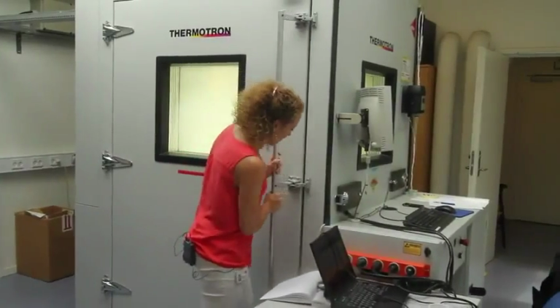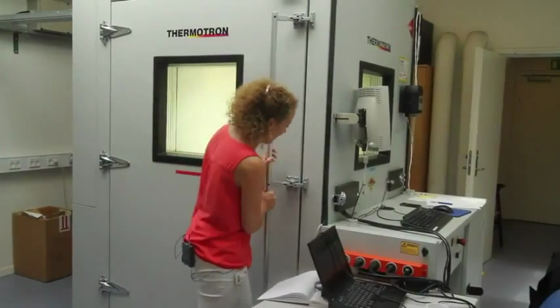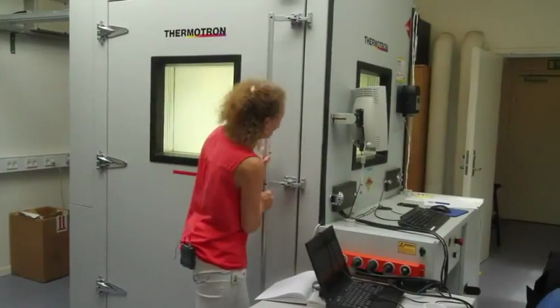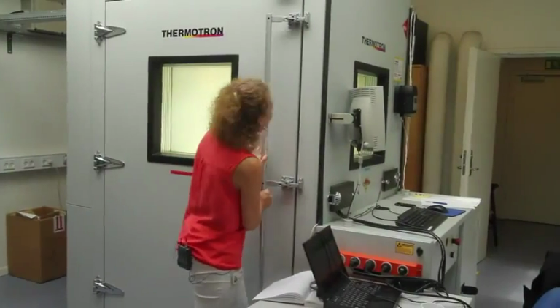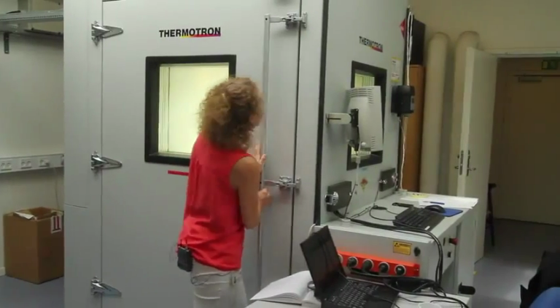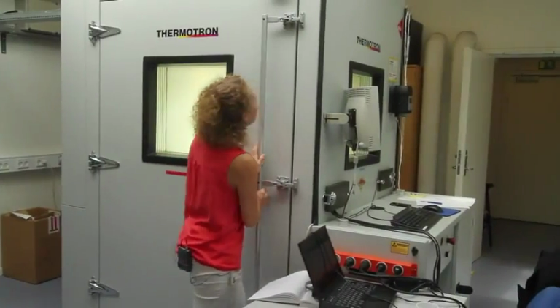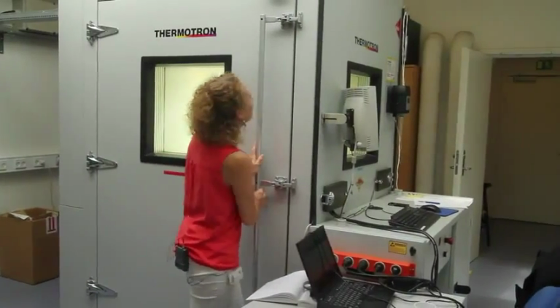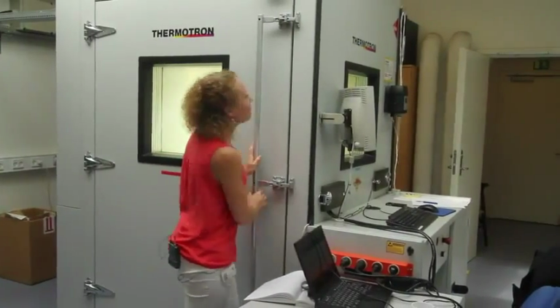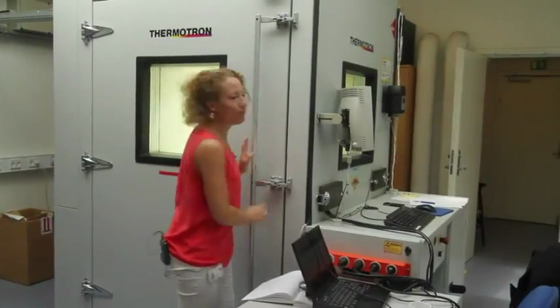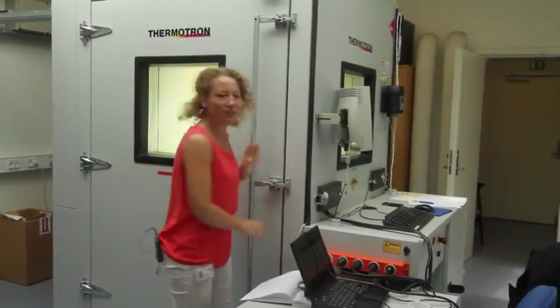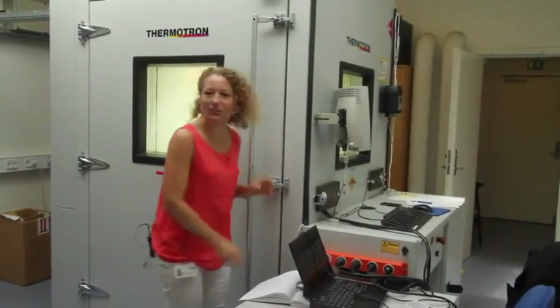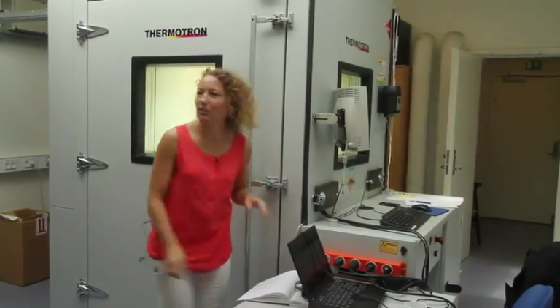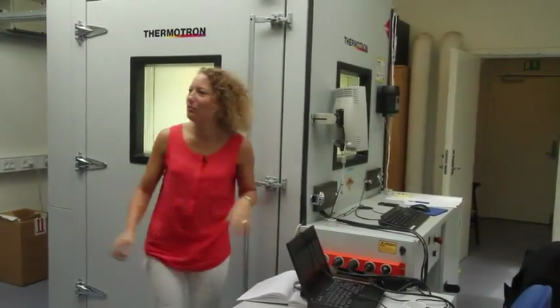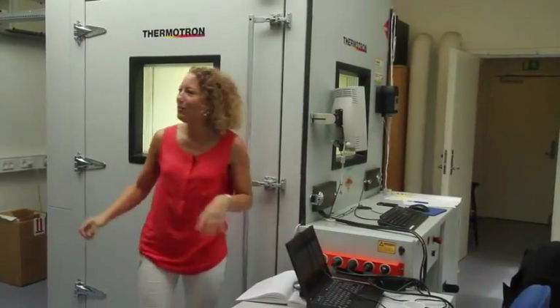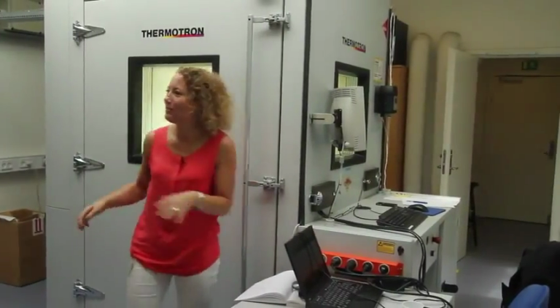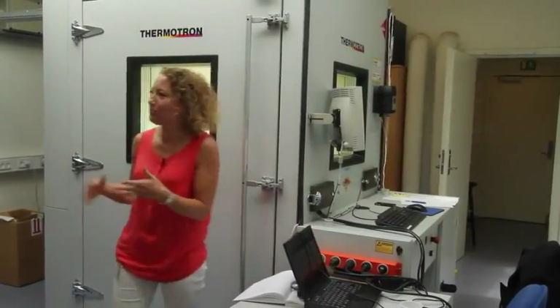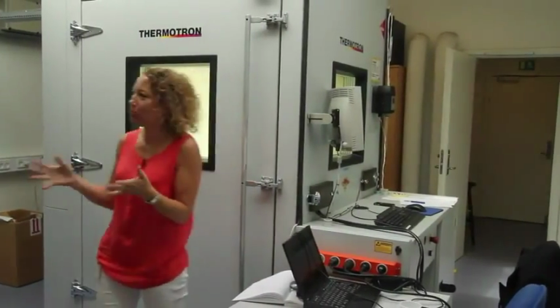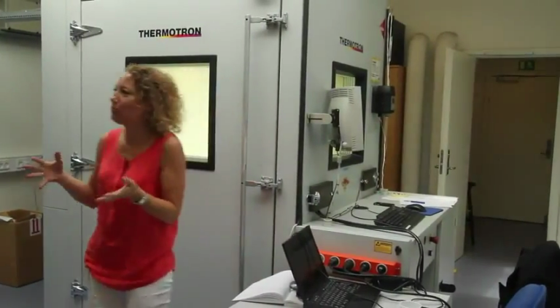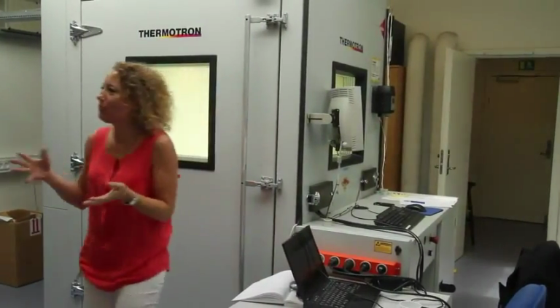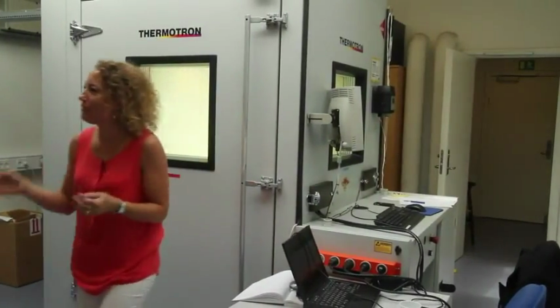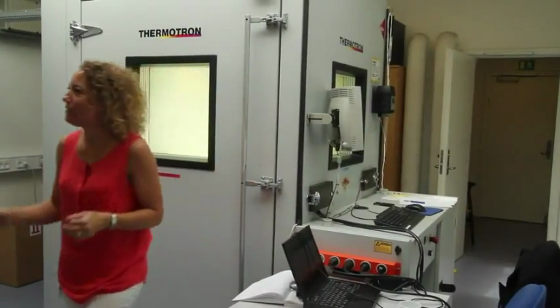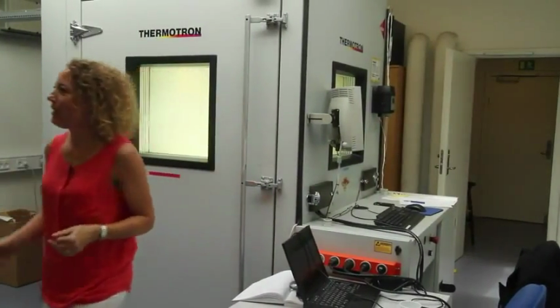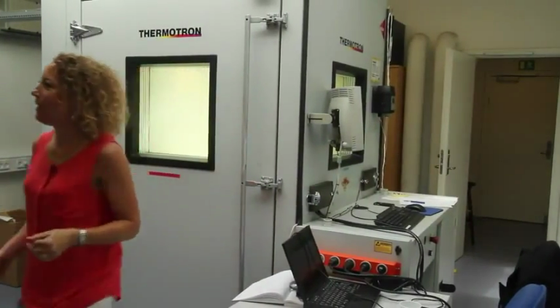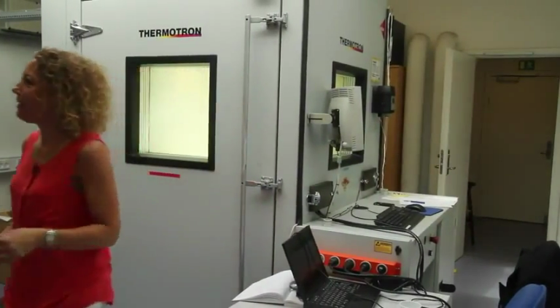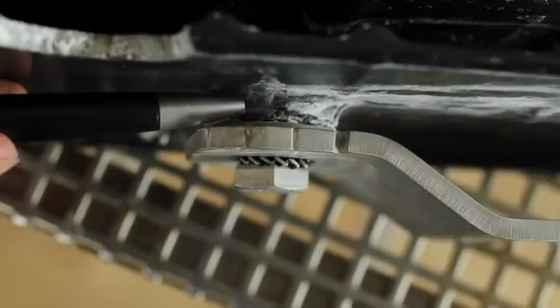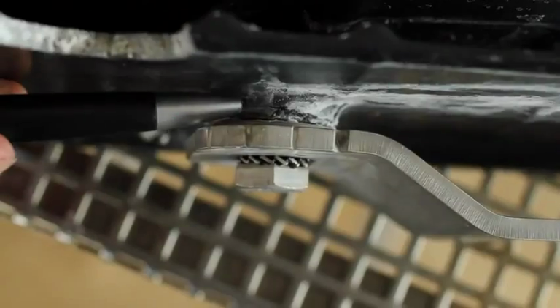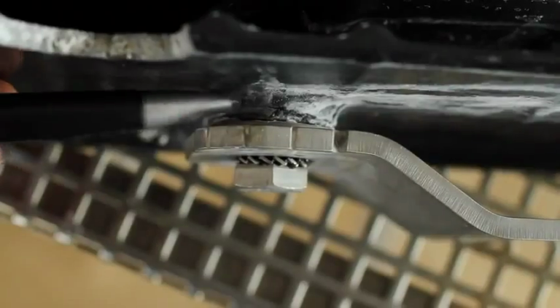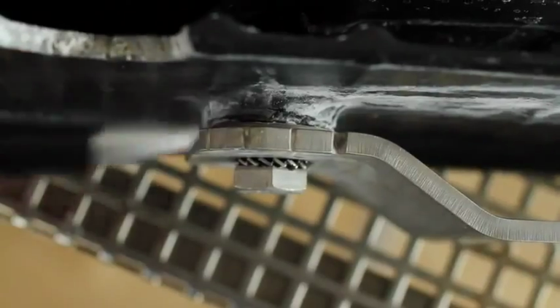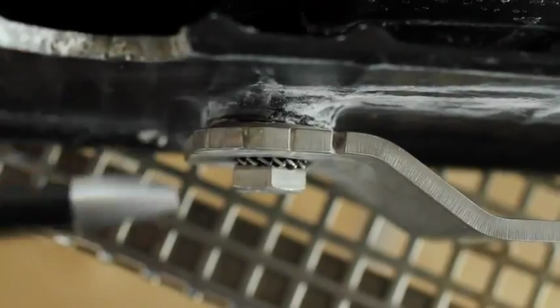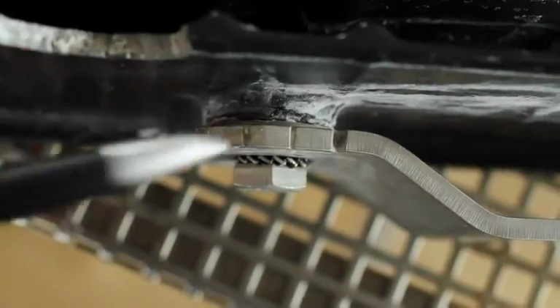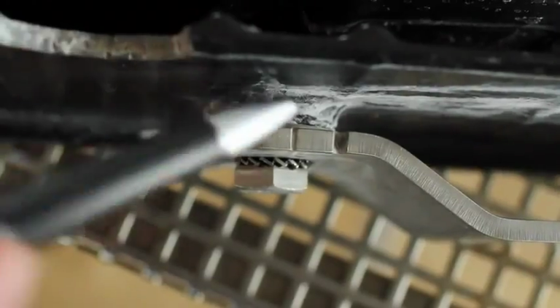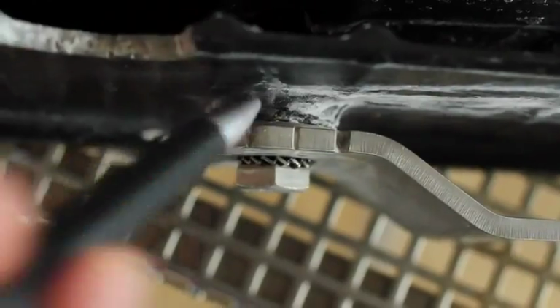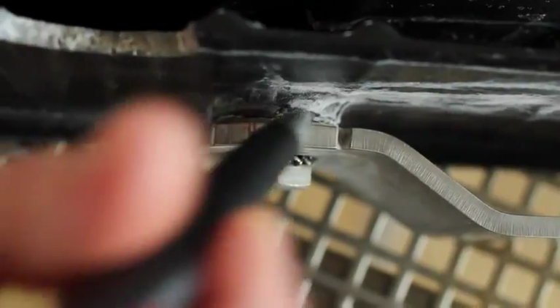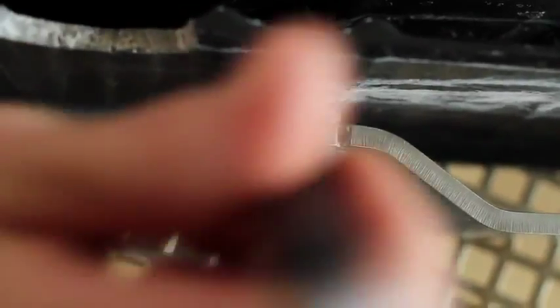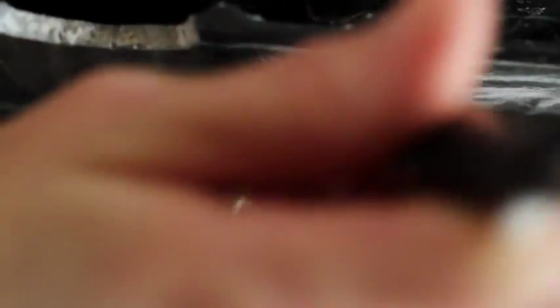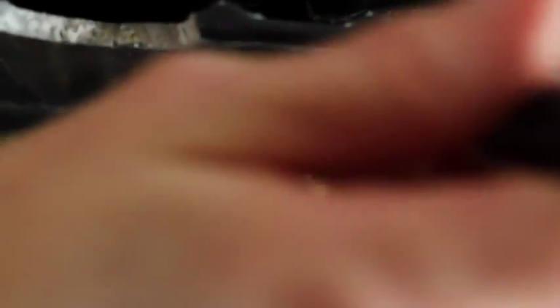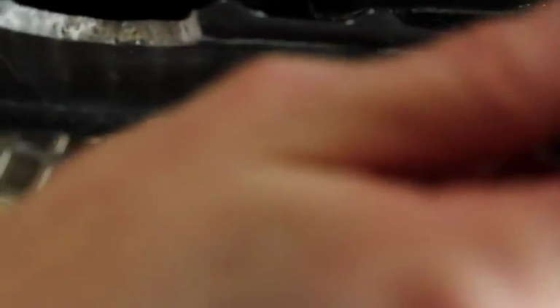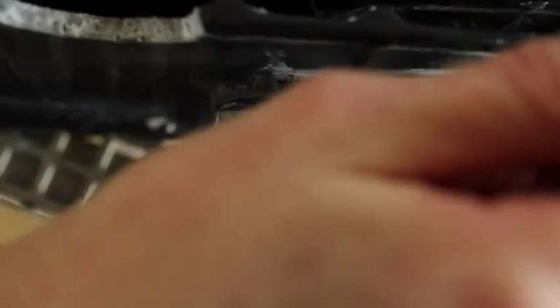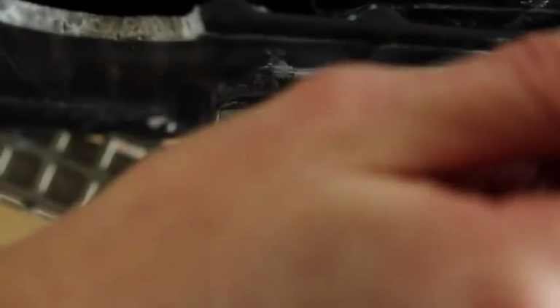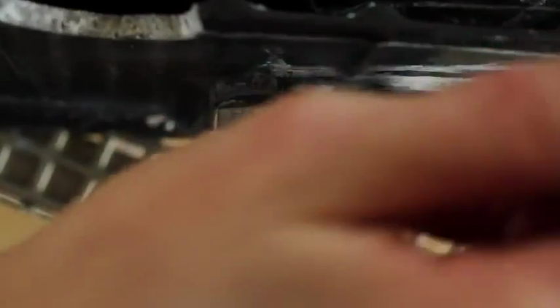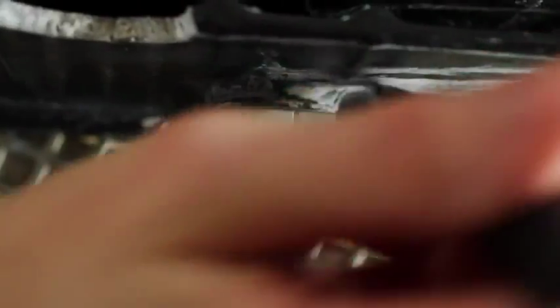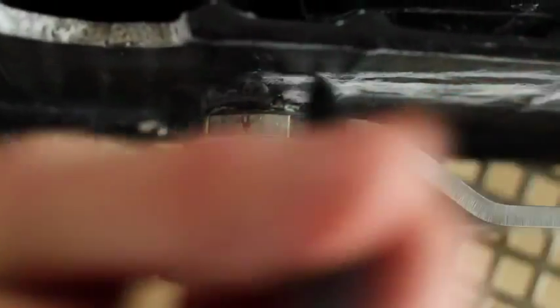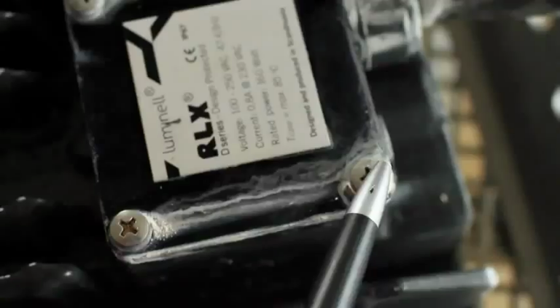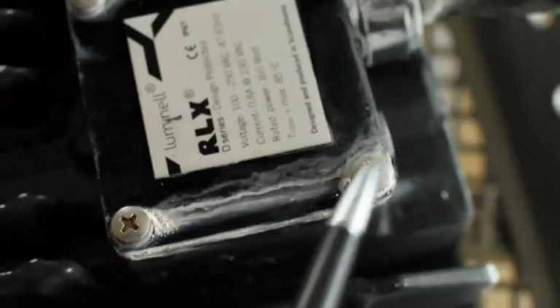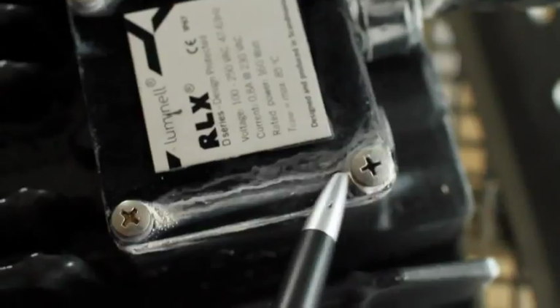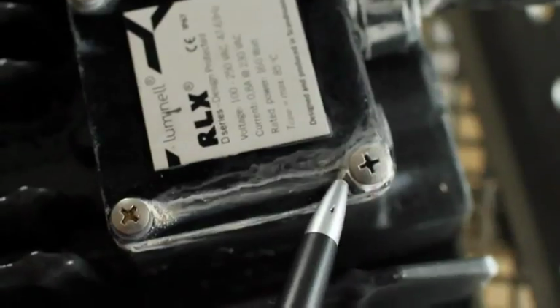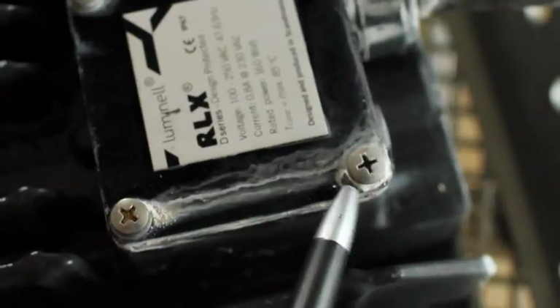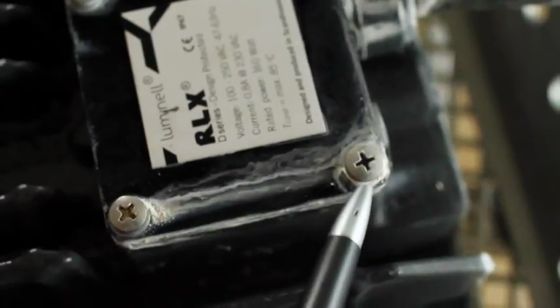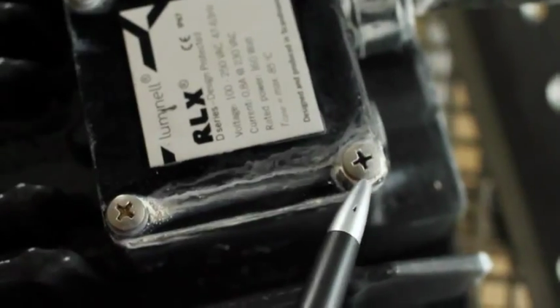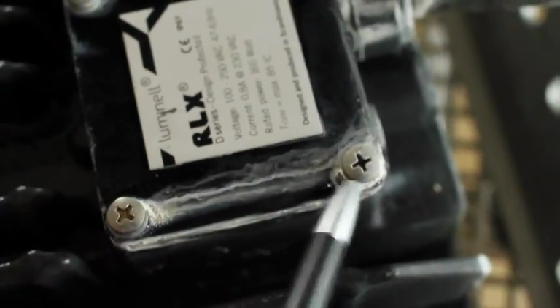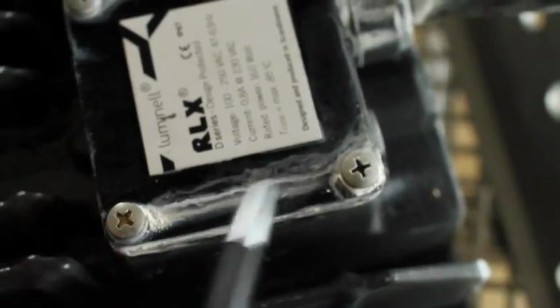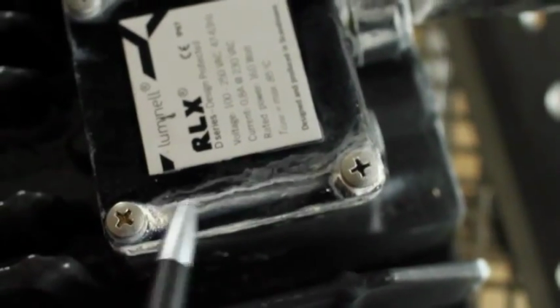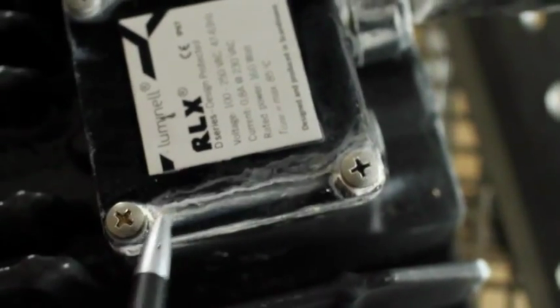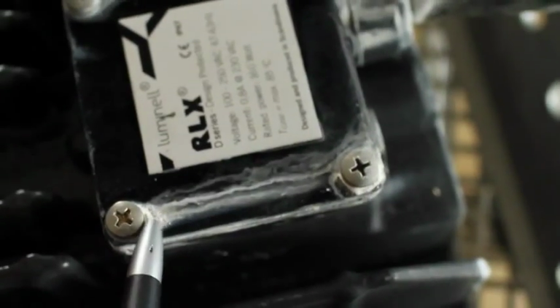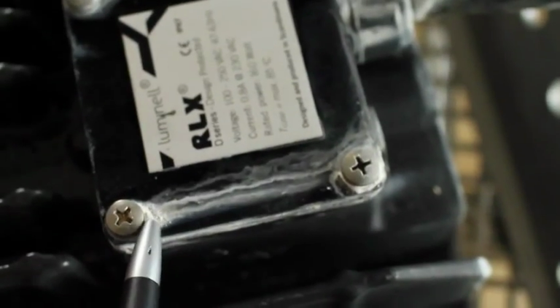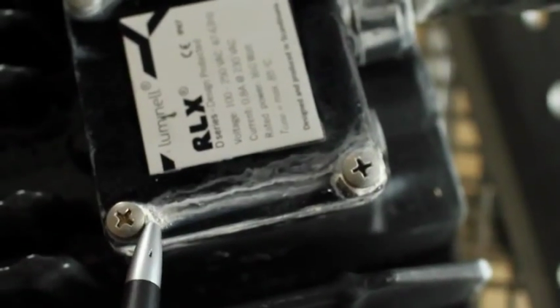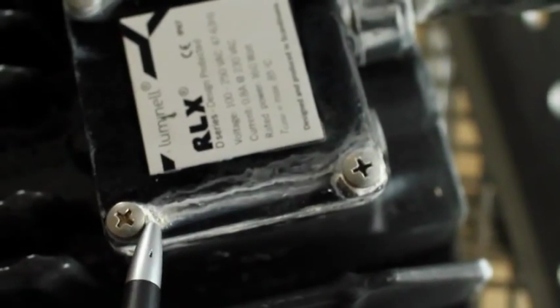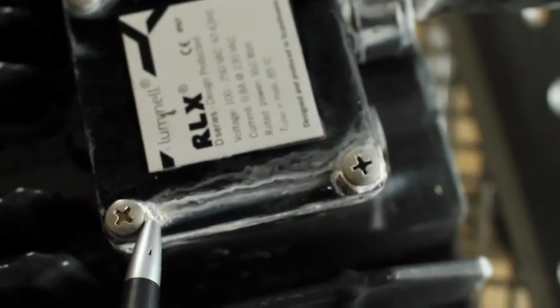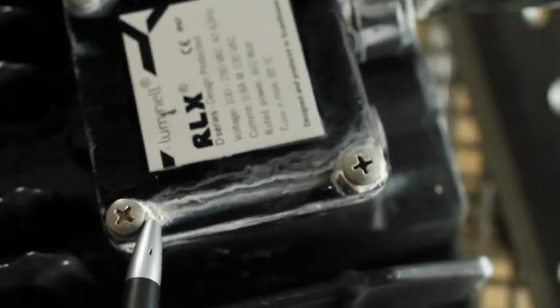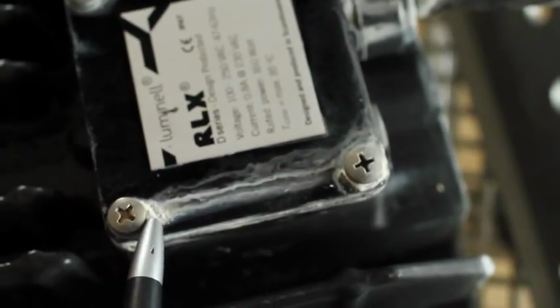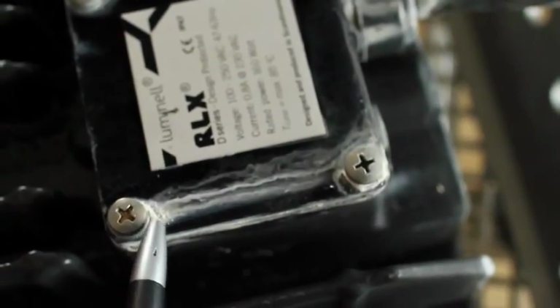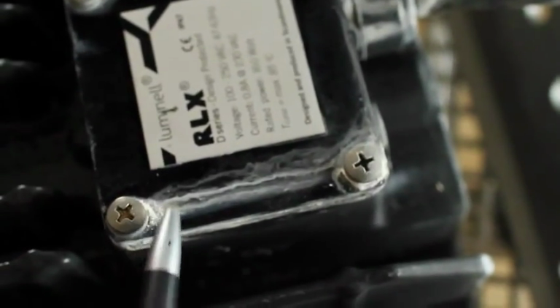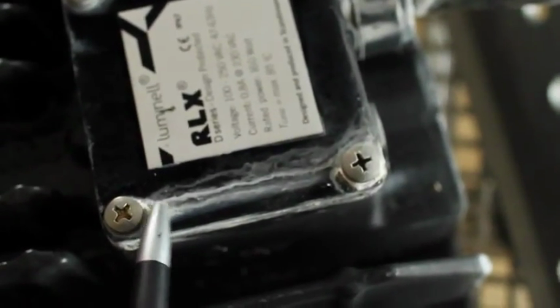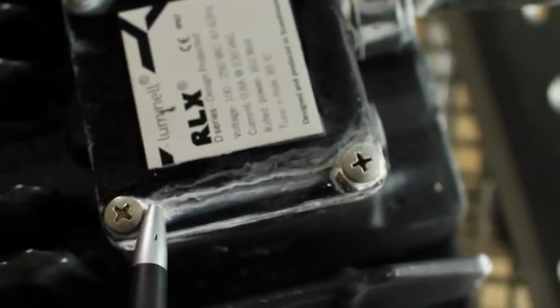Investigations show that the failures identified during HALT correspond very well with field failures.